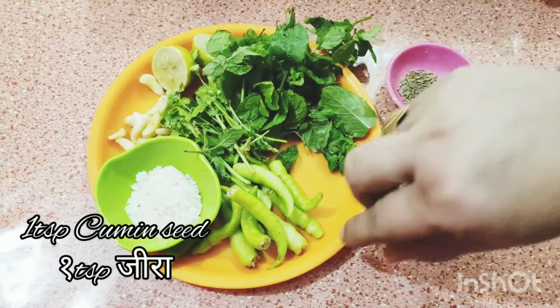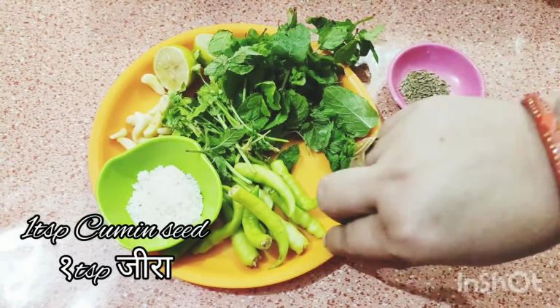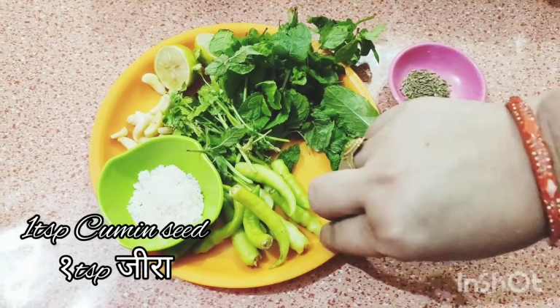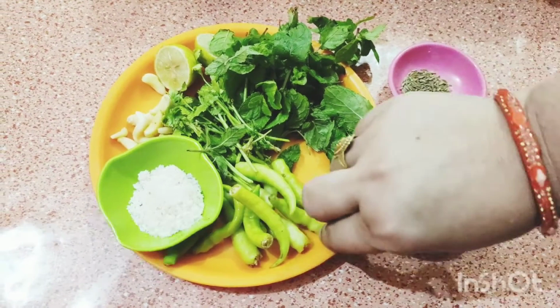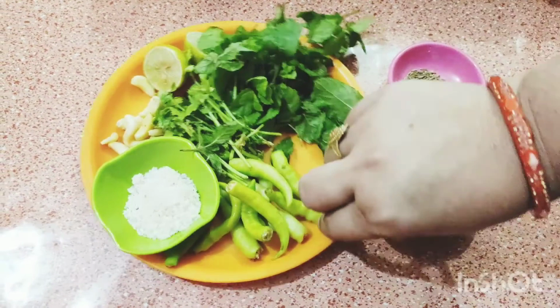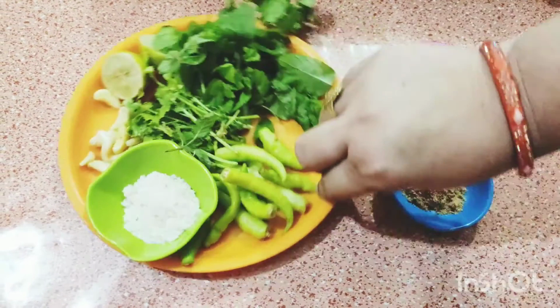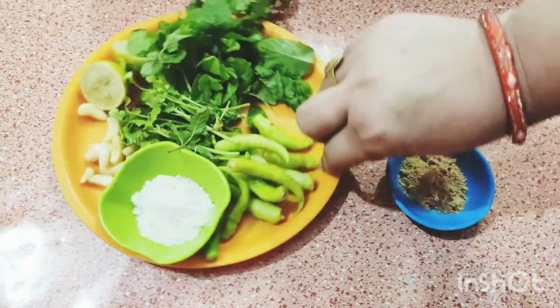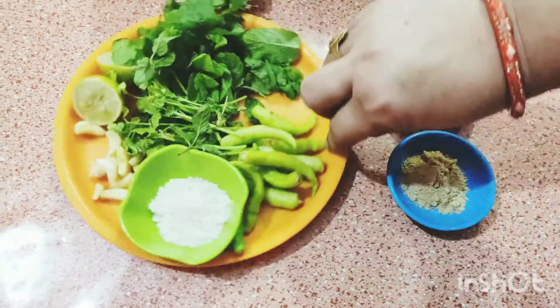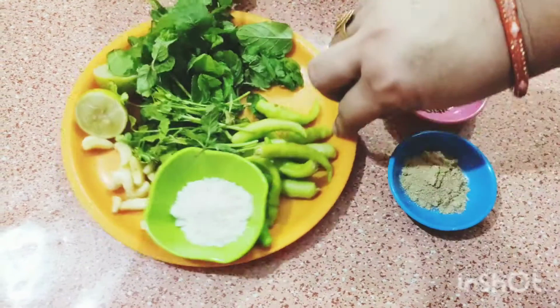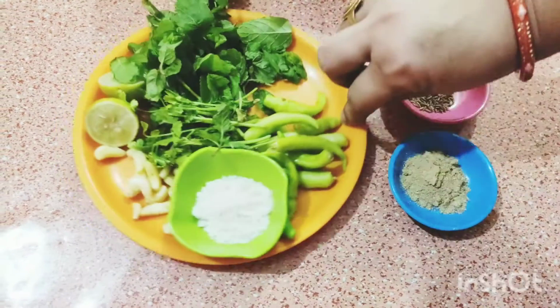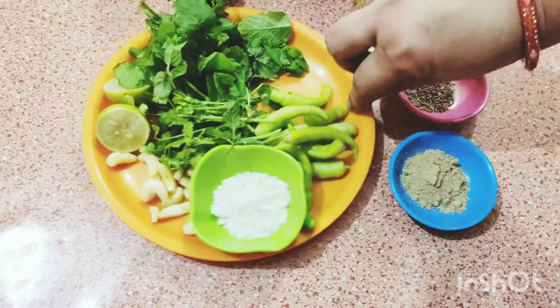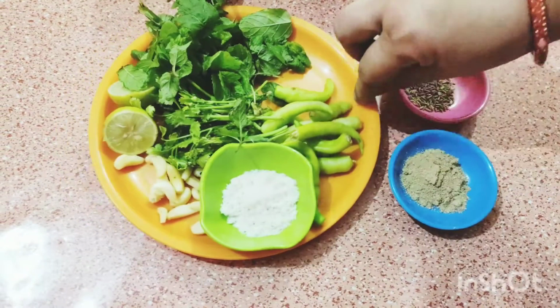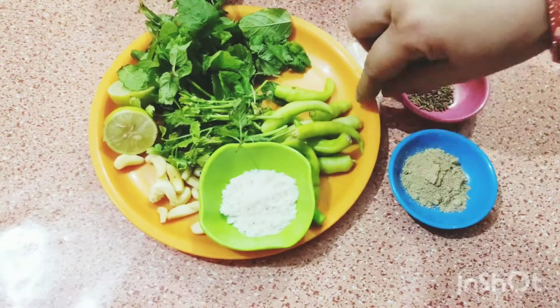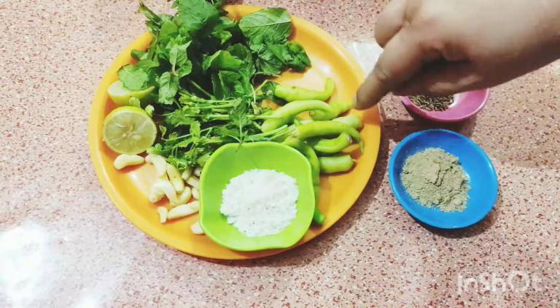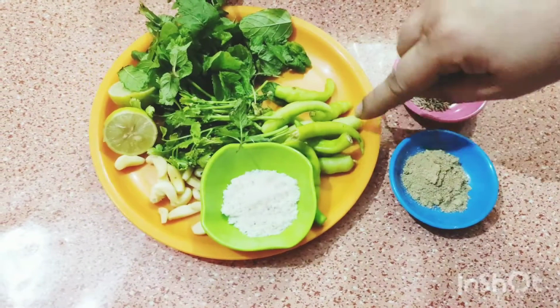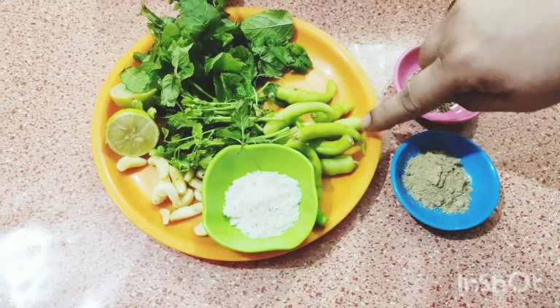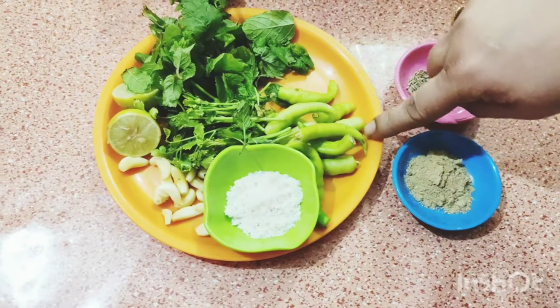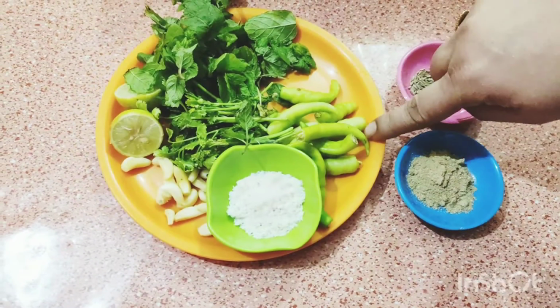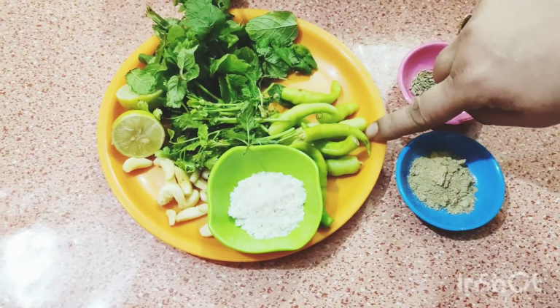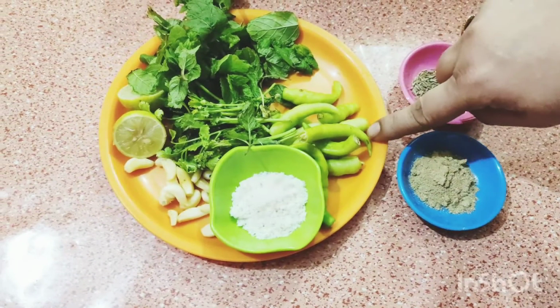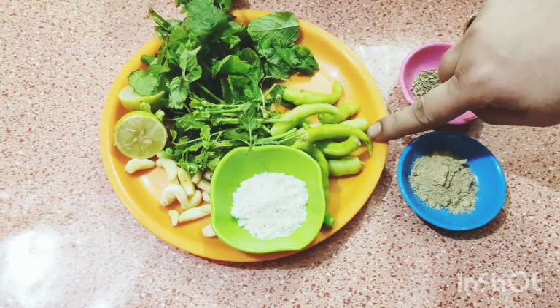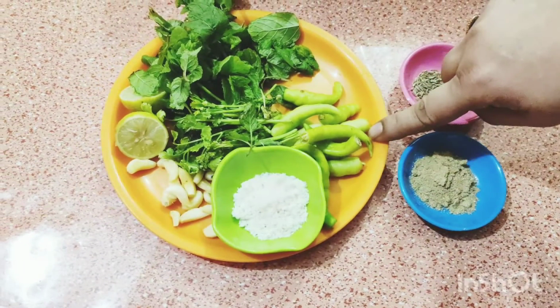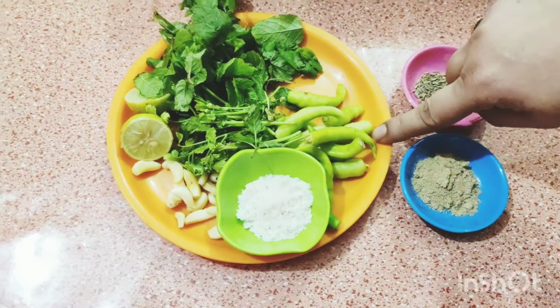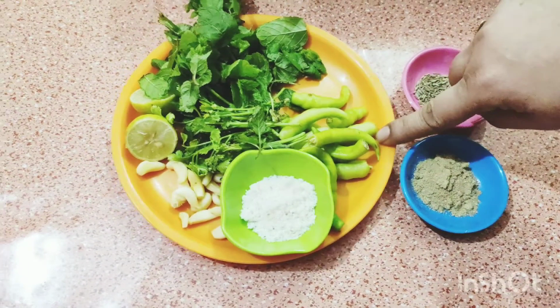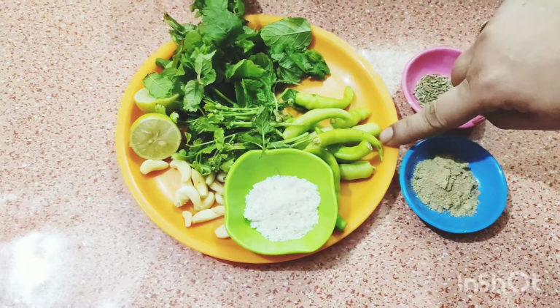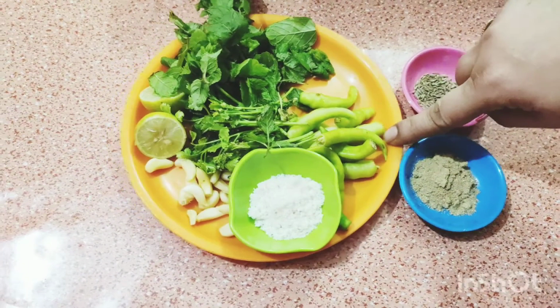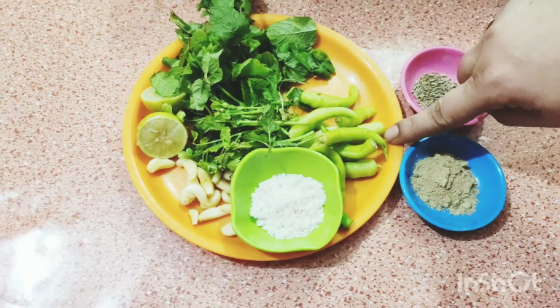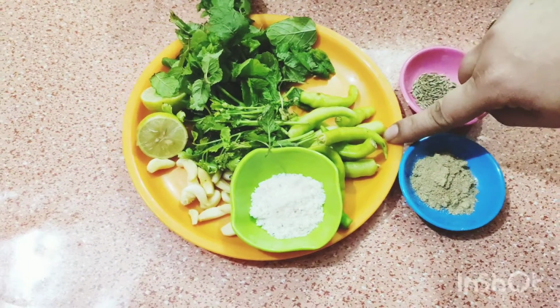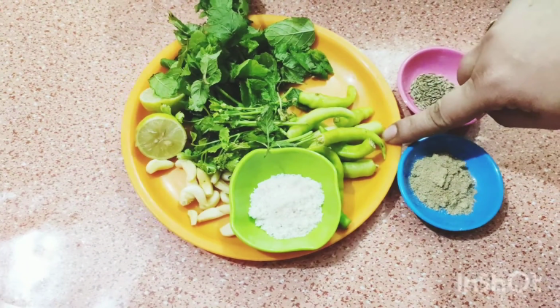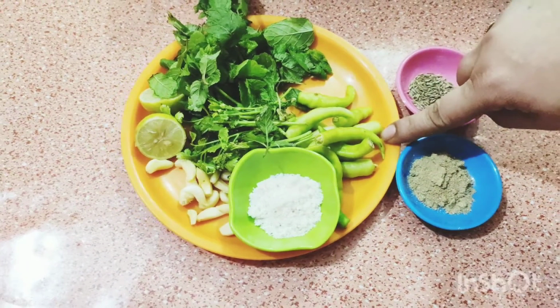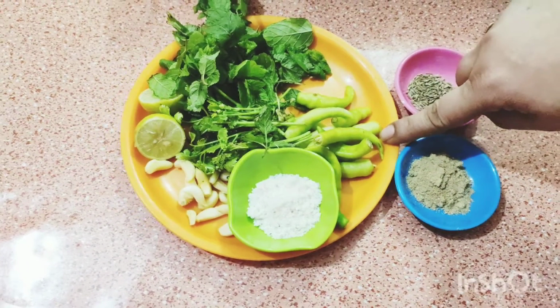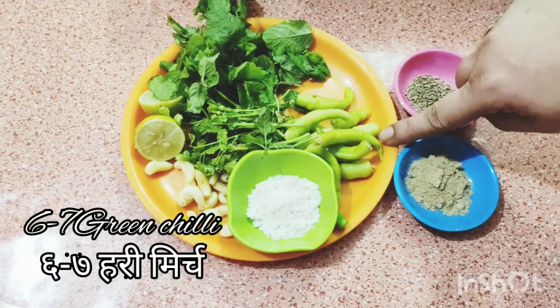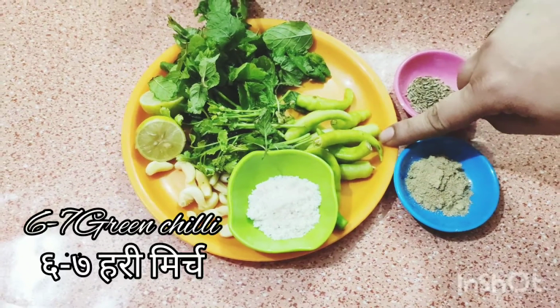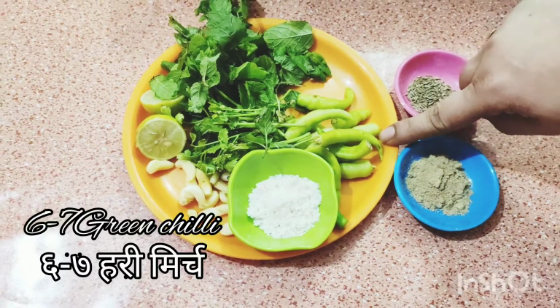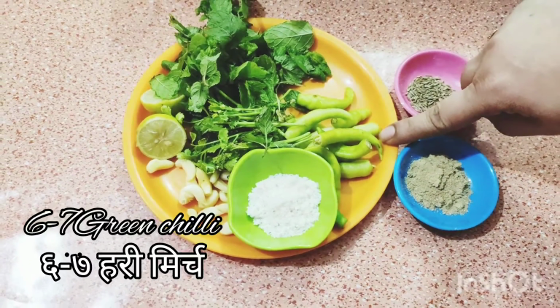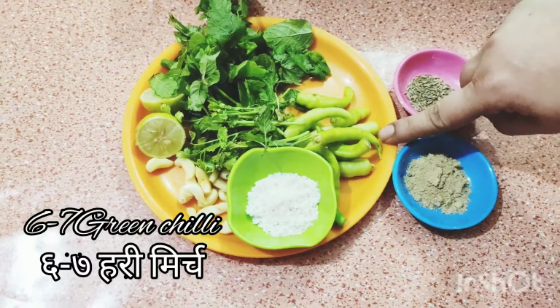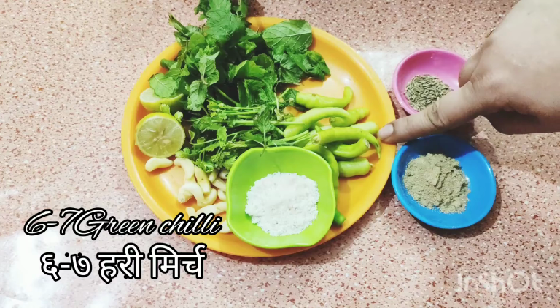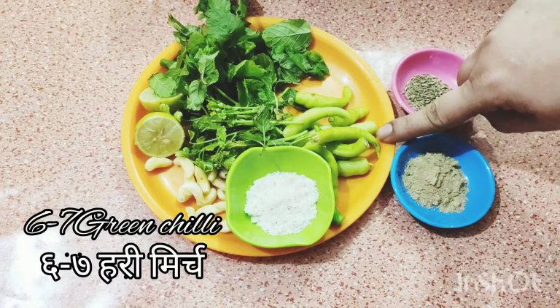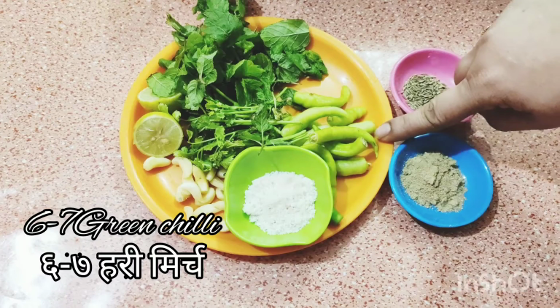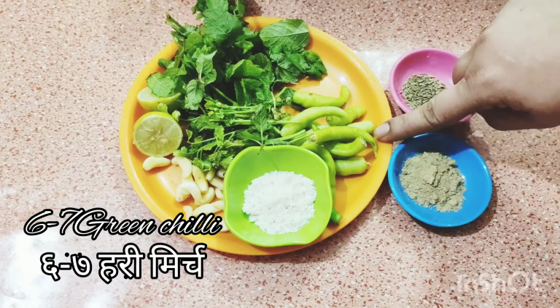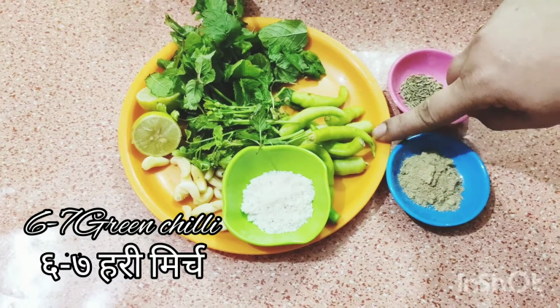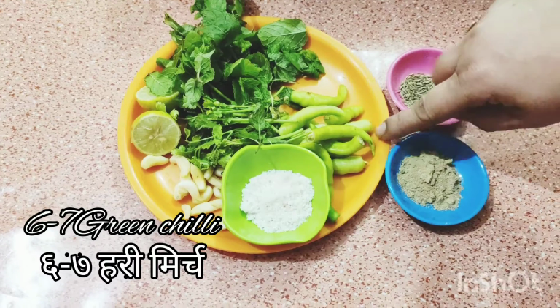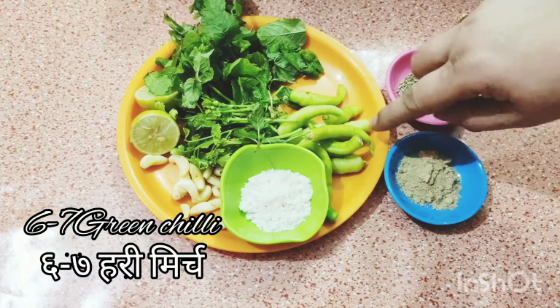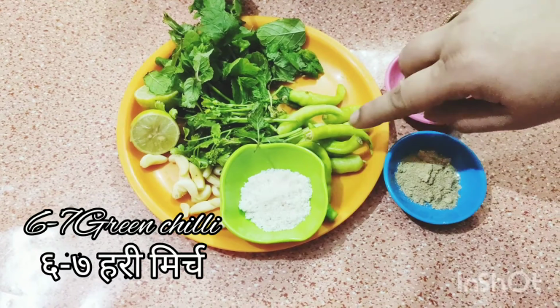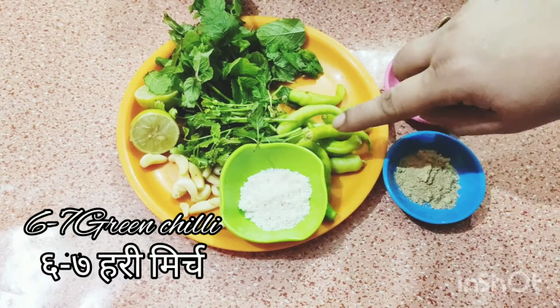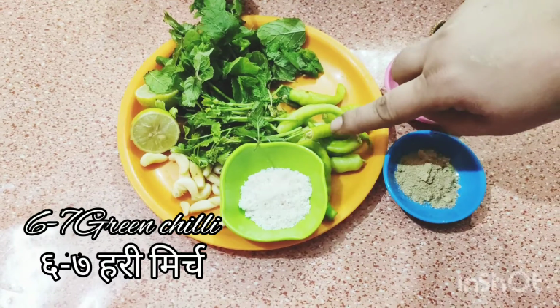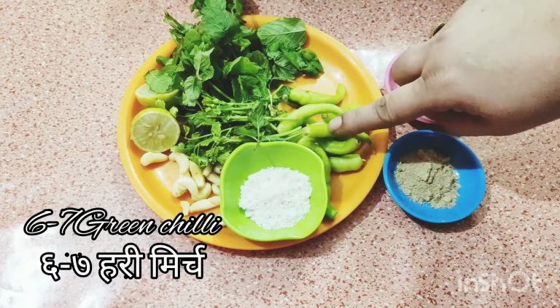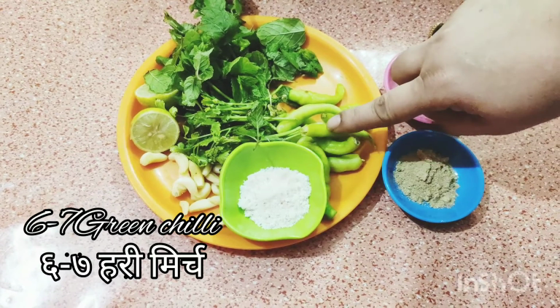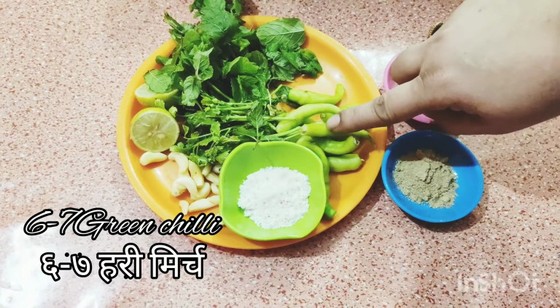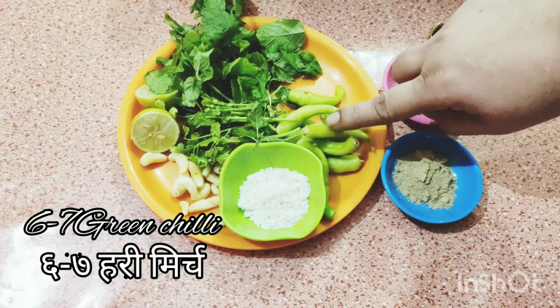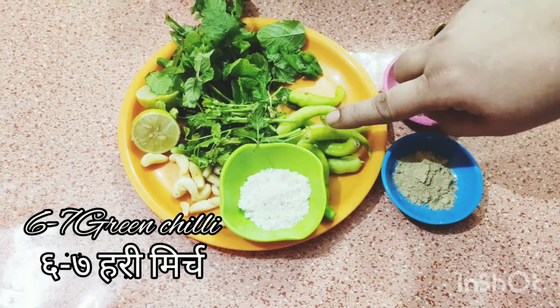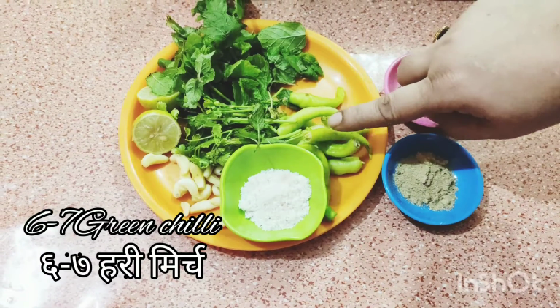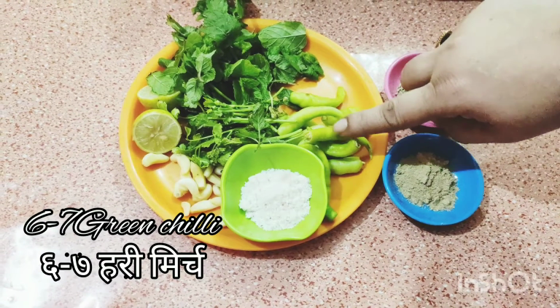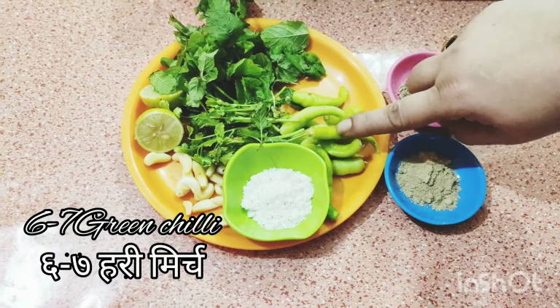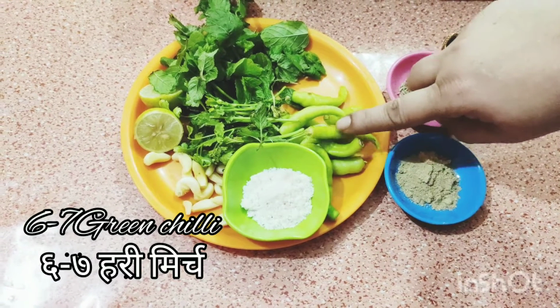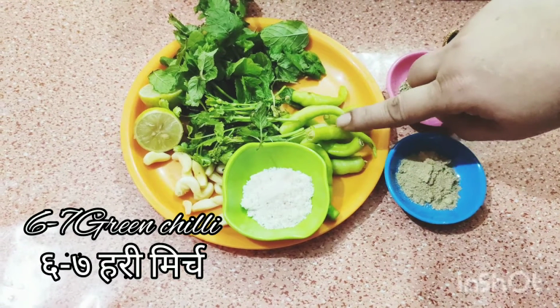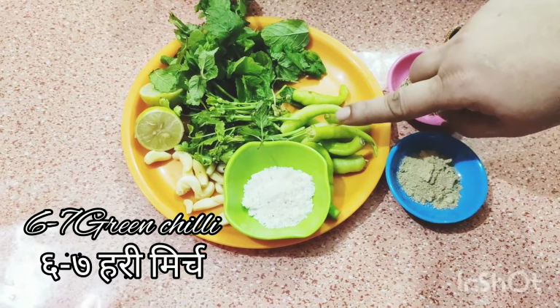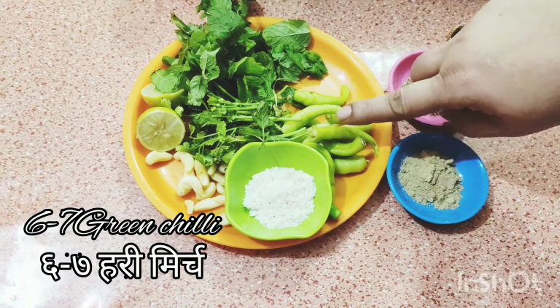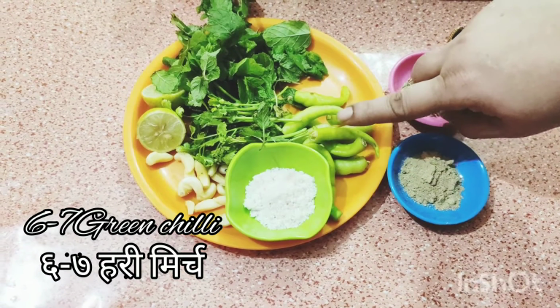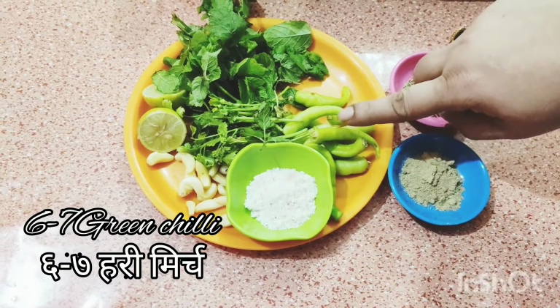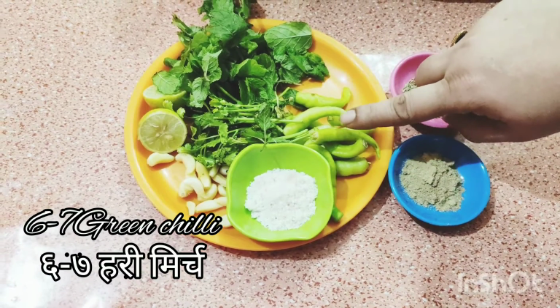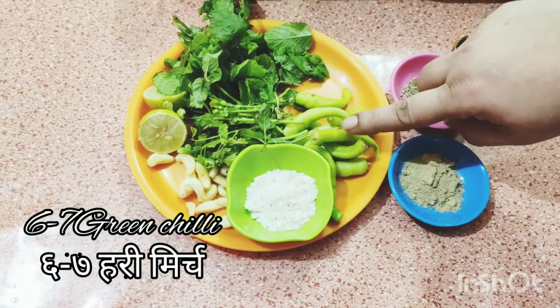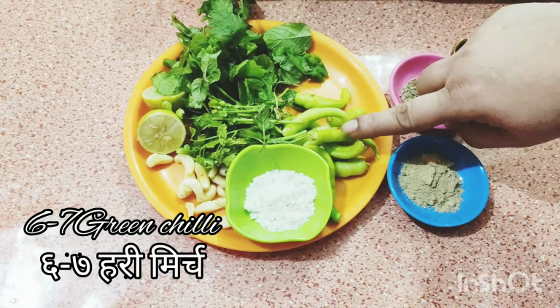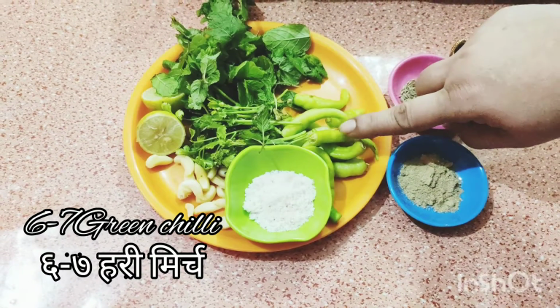1 teaspoon cumin, 1 teaspoon jeera, 6-7 pieces green chili.